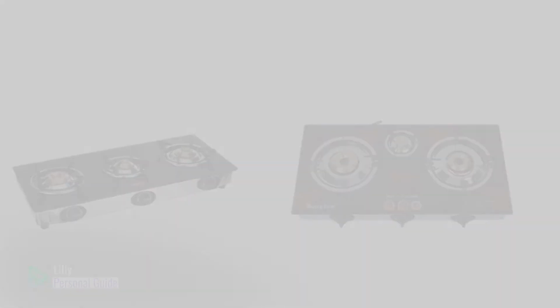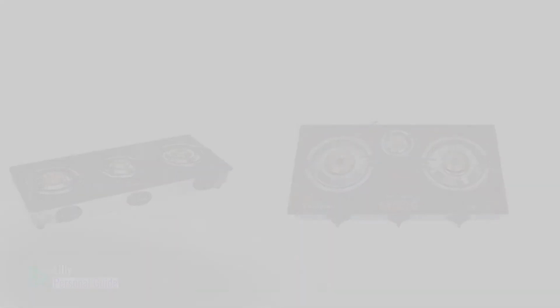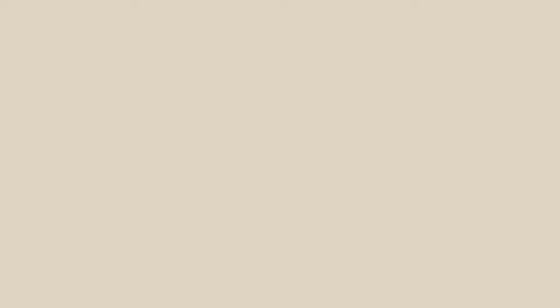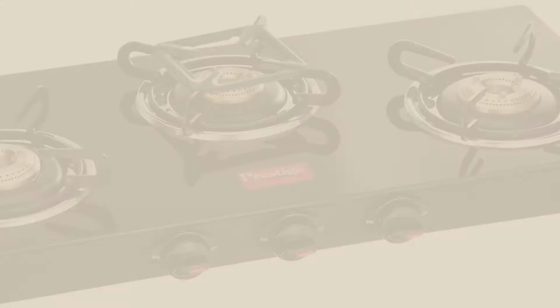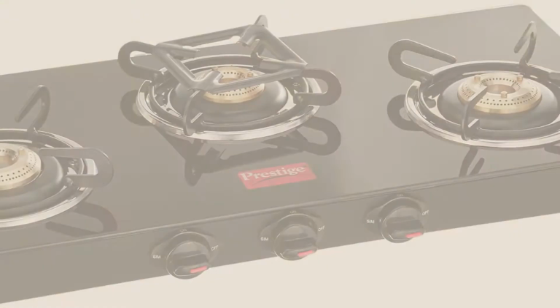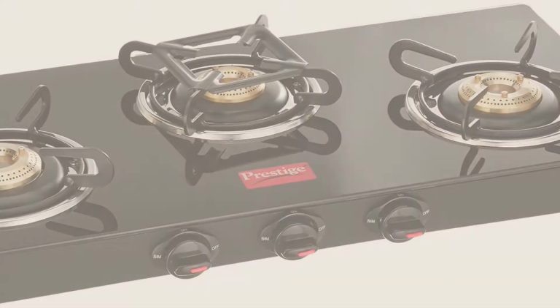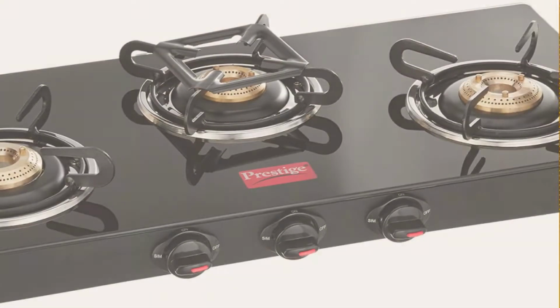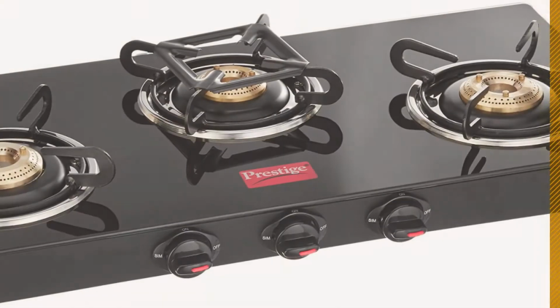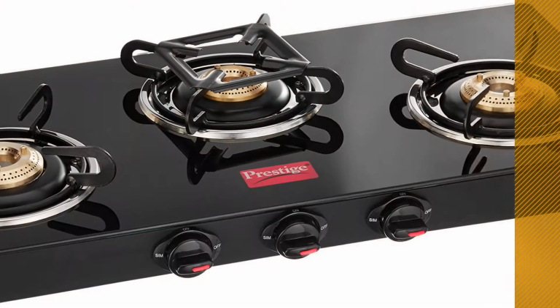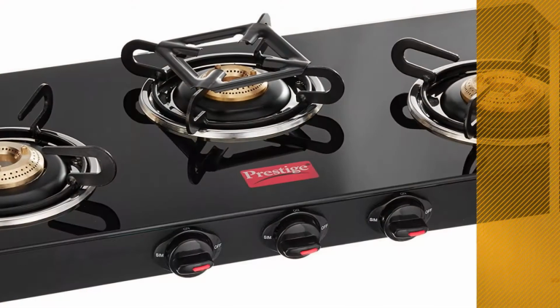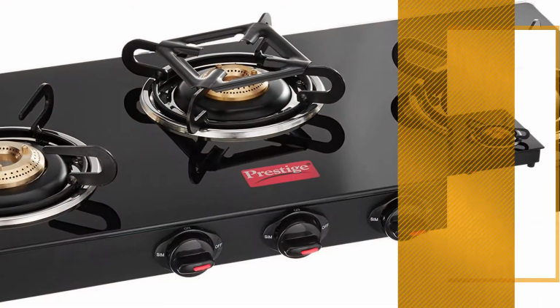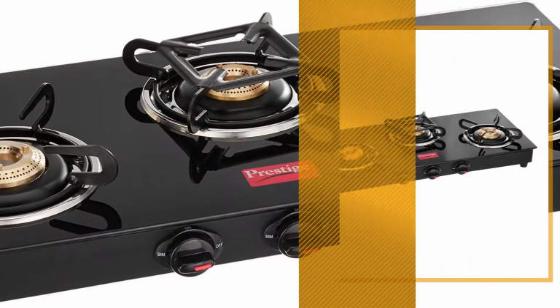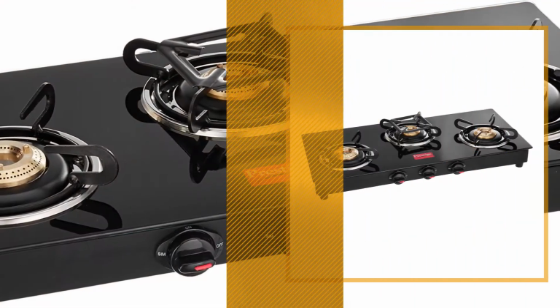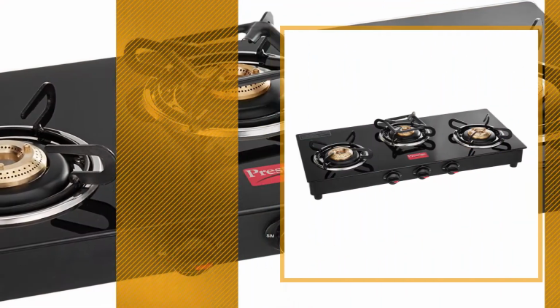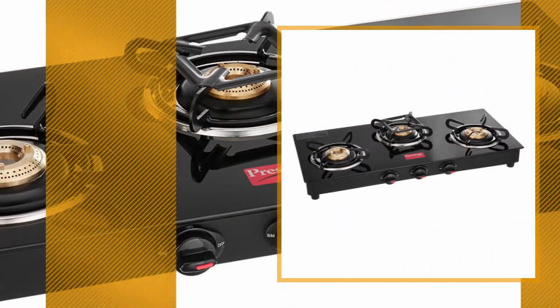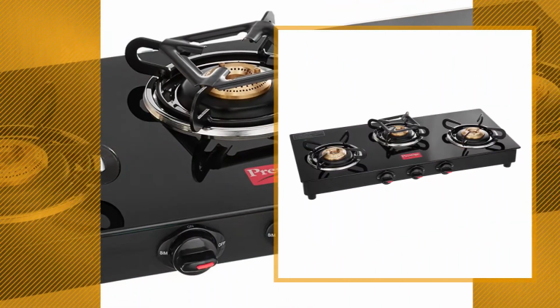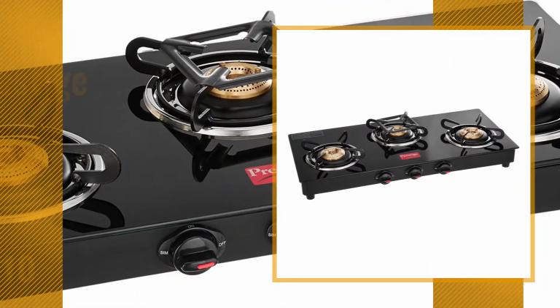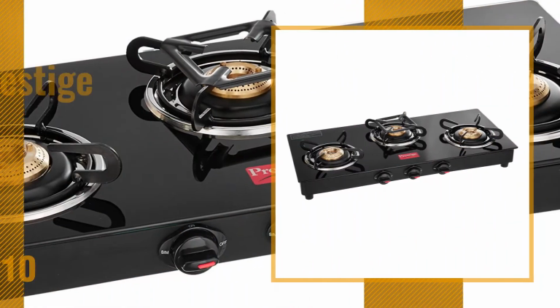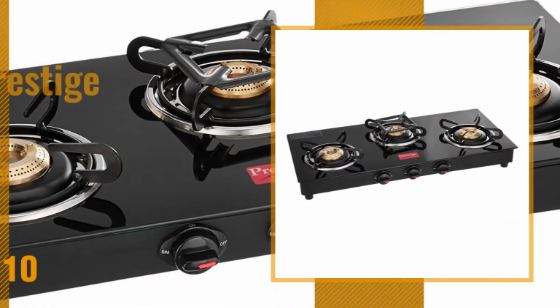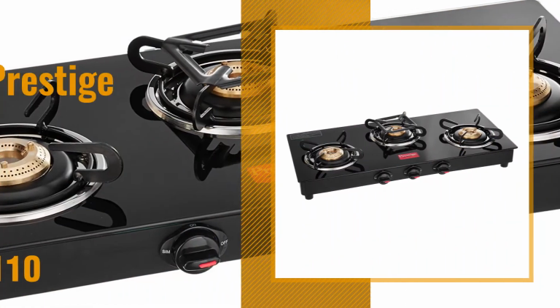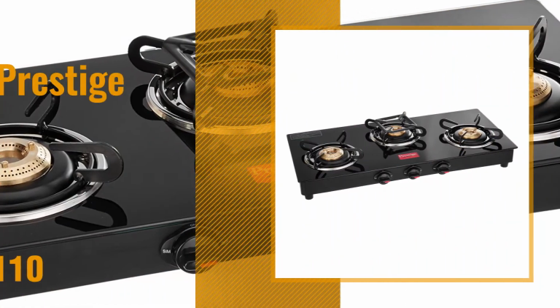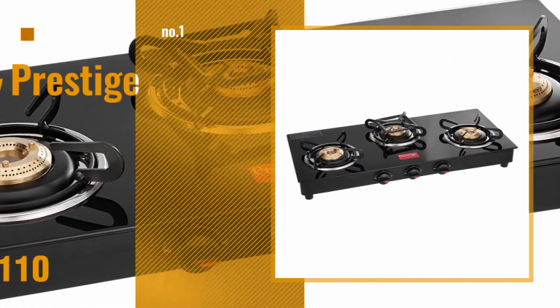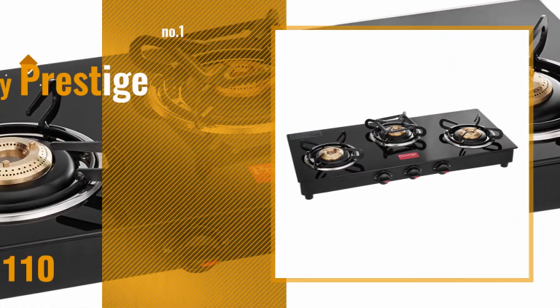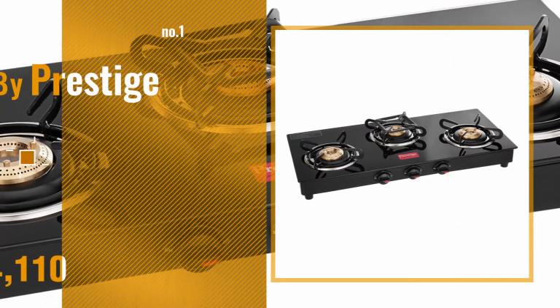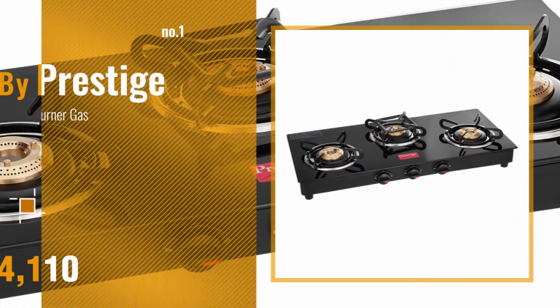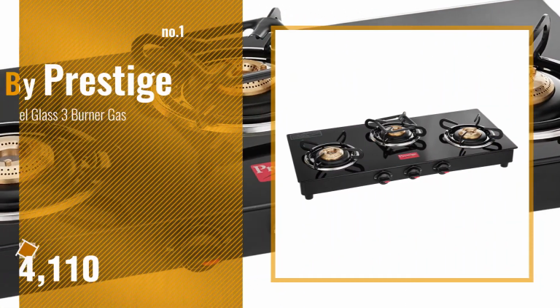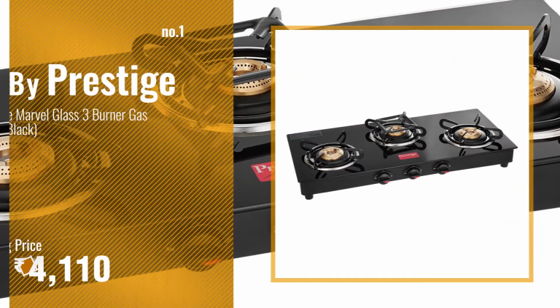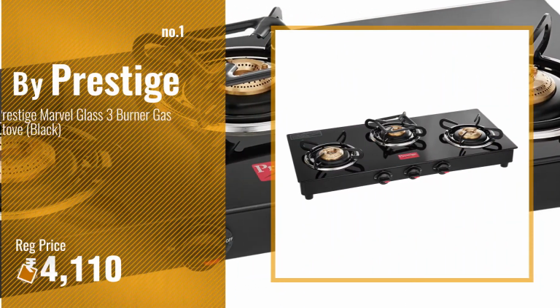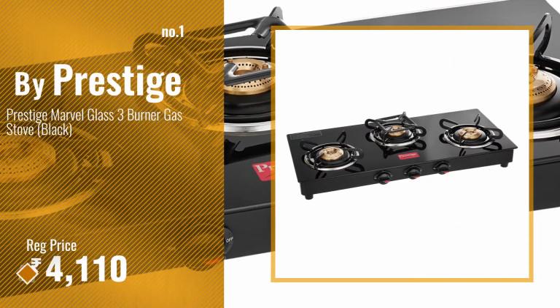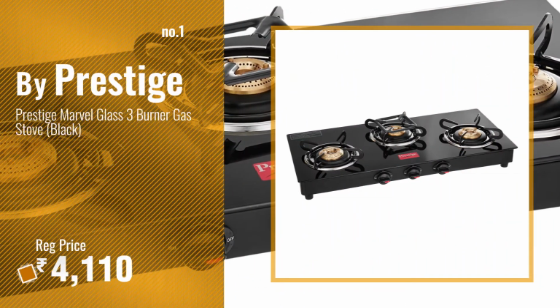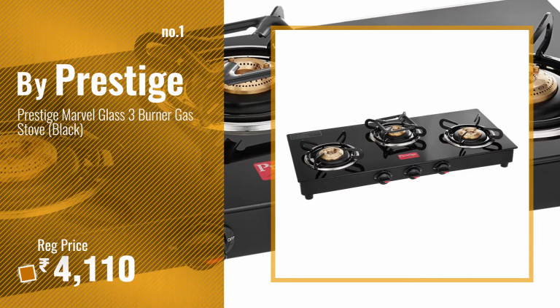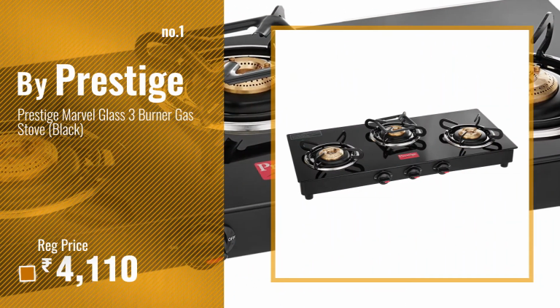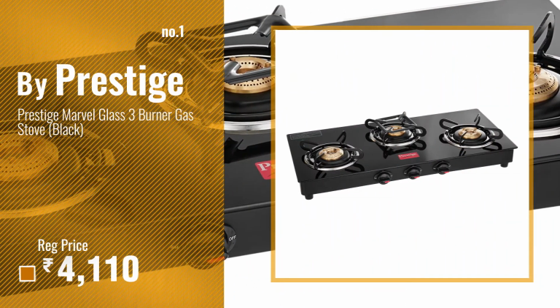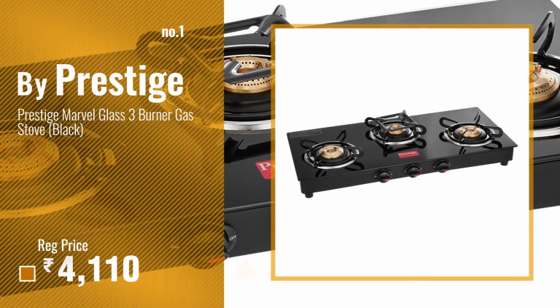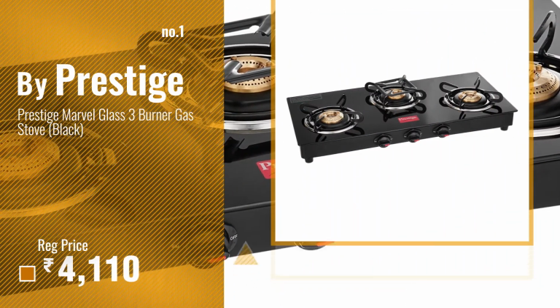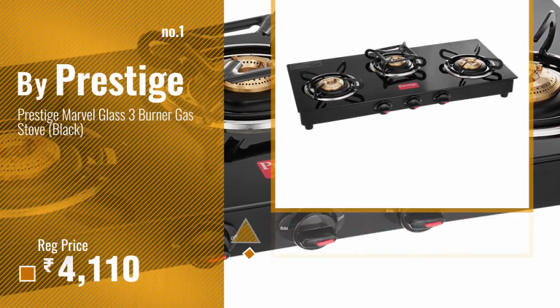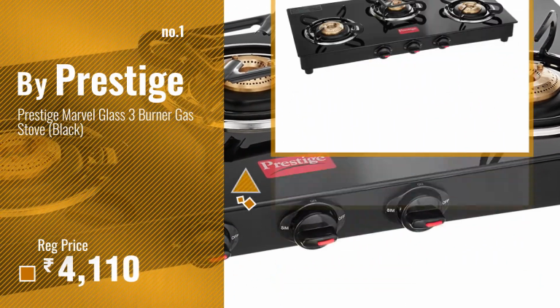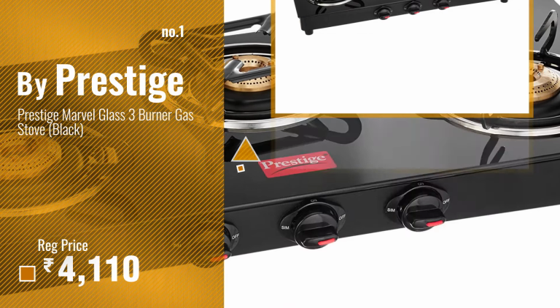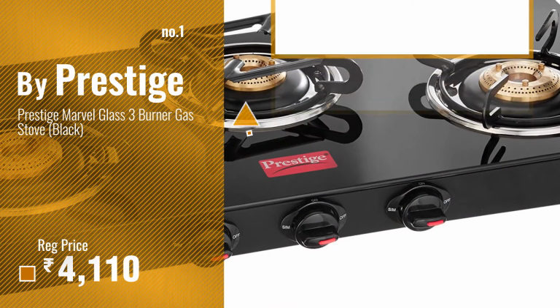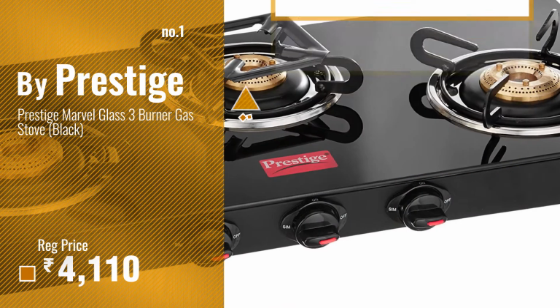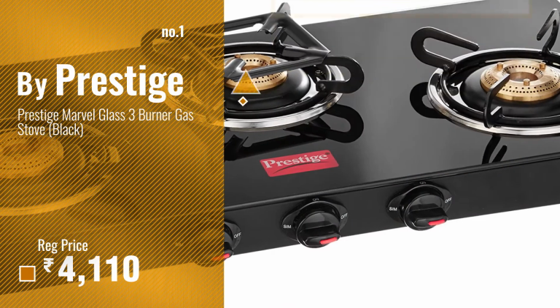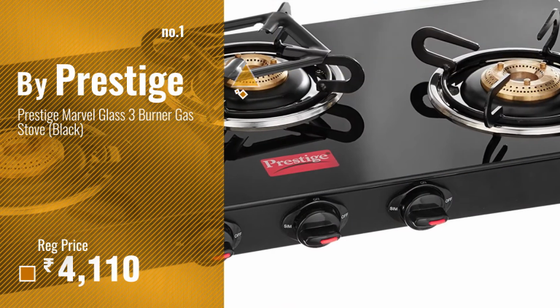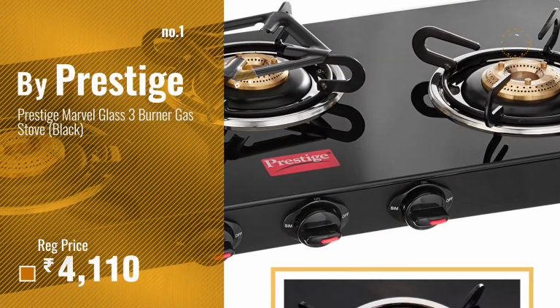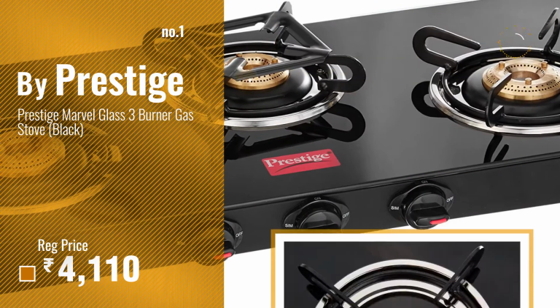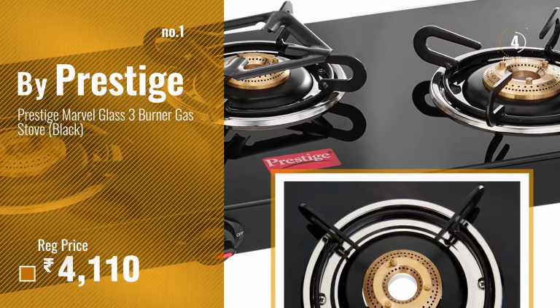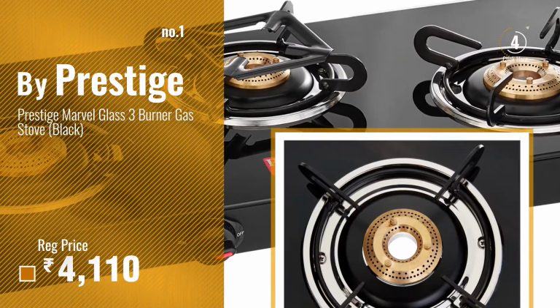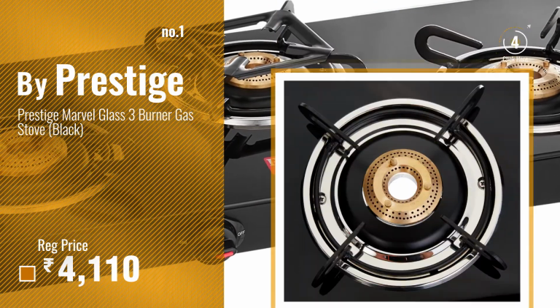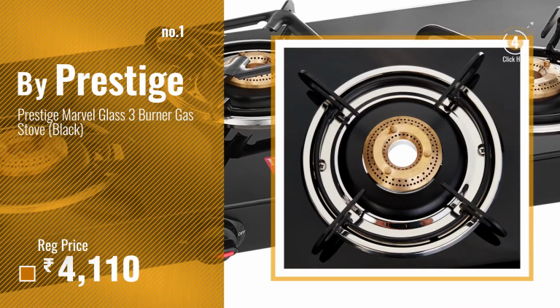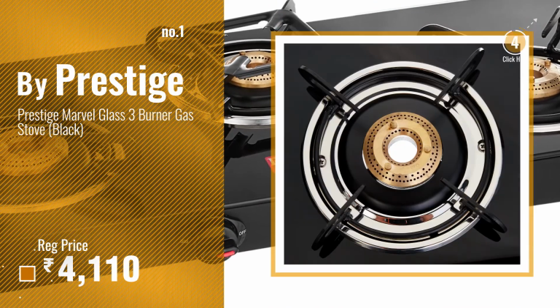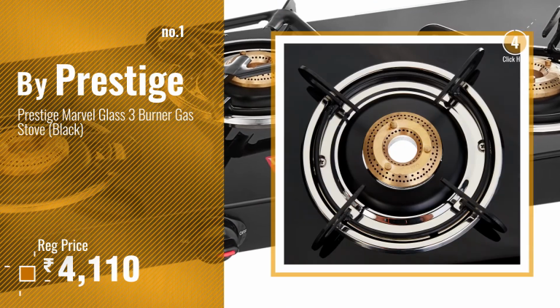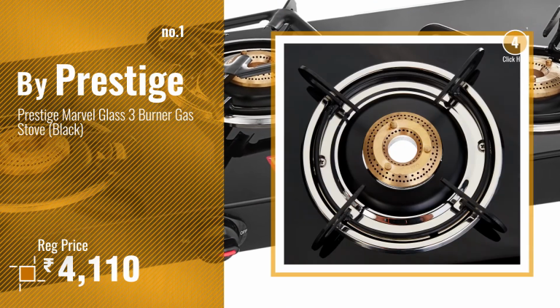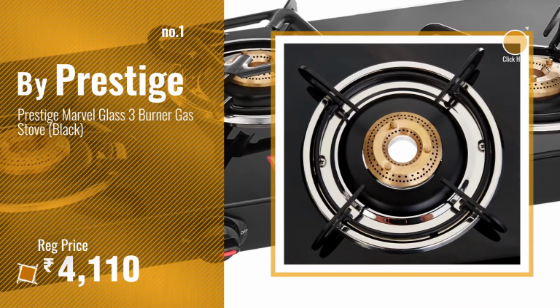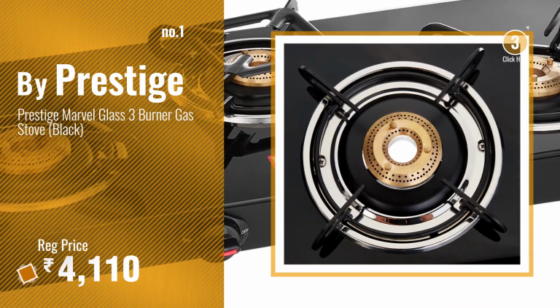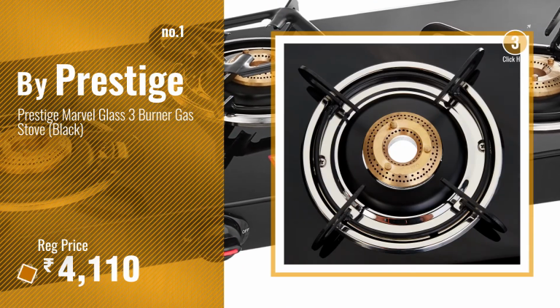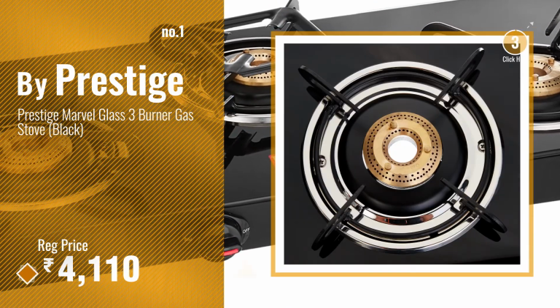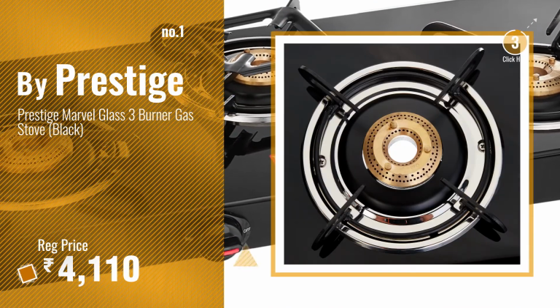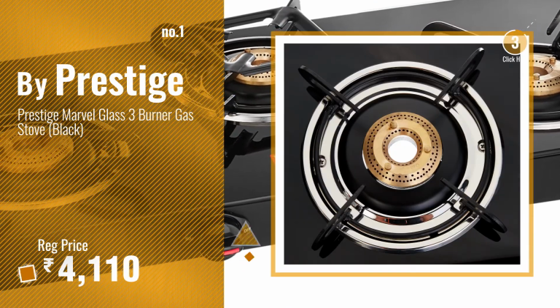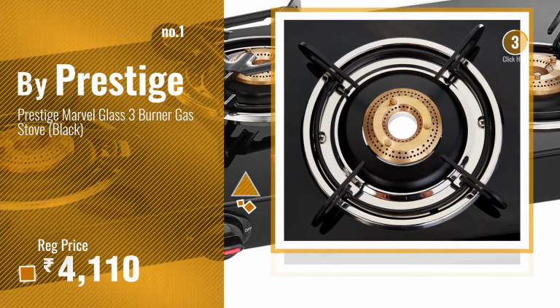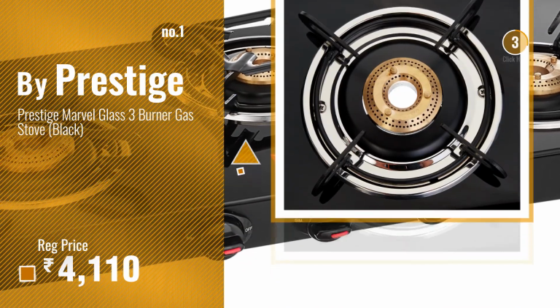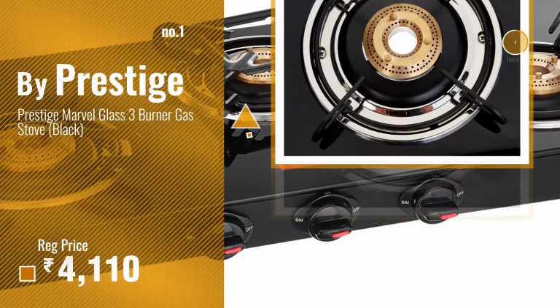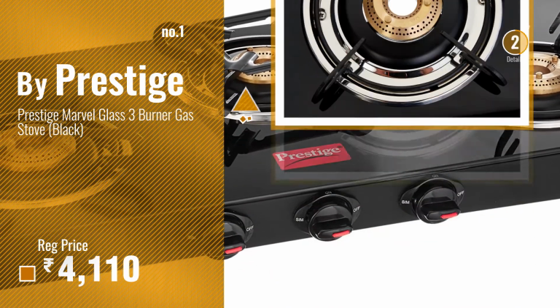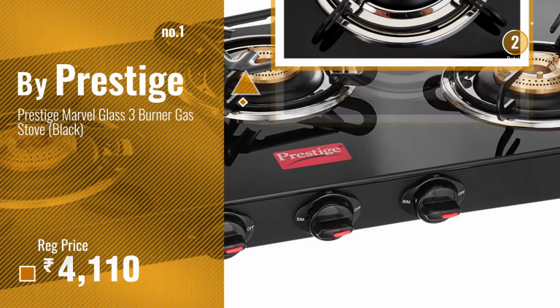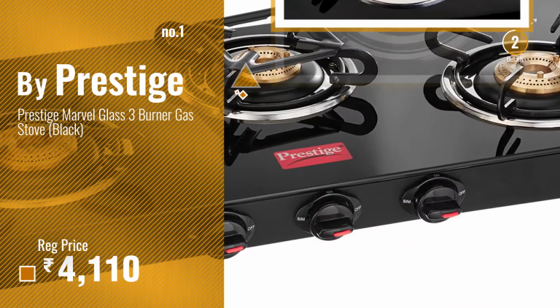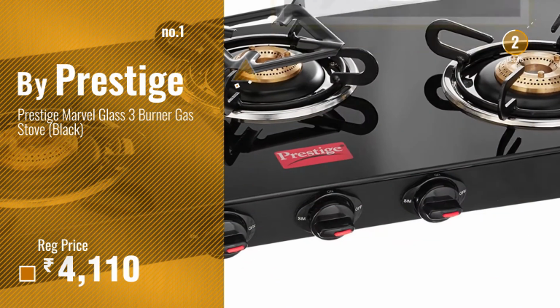Number 1. Most Popular by Prestige. Watch this video, choose your favorite.